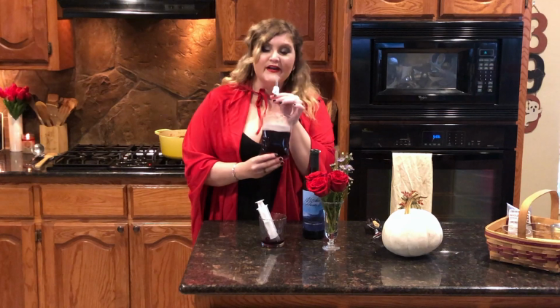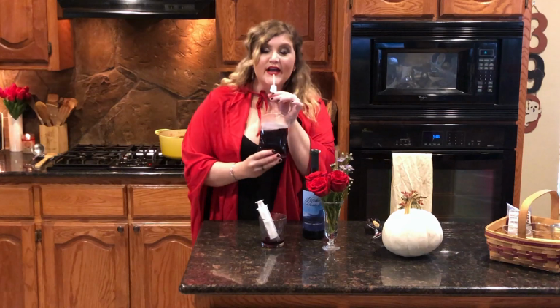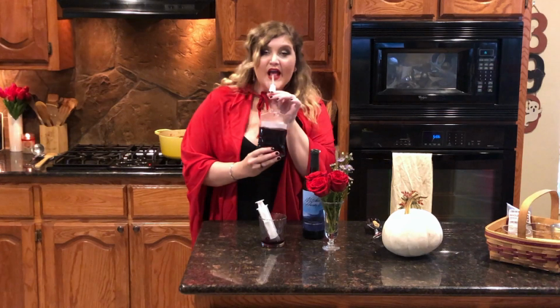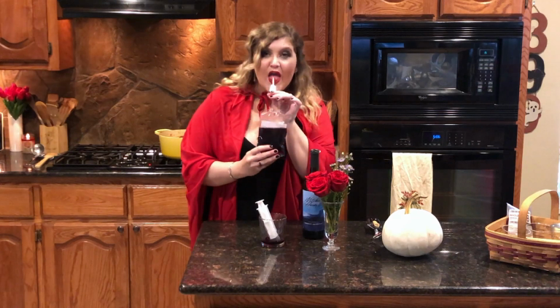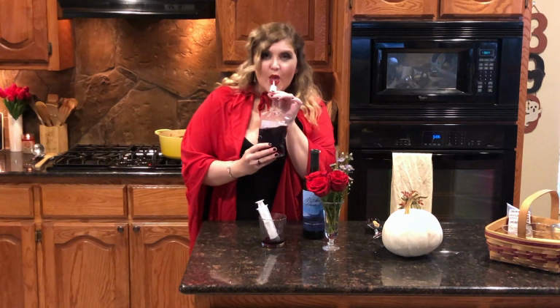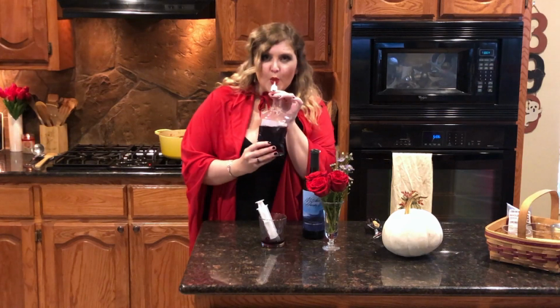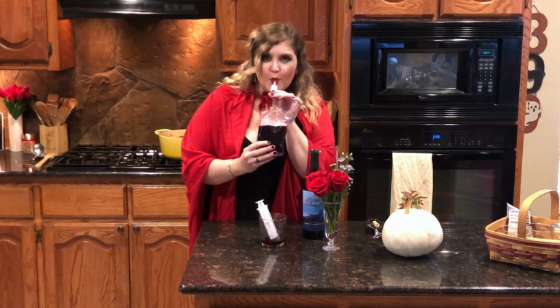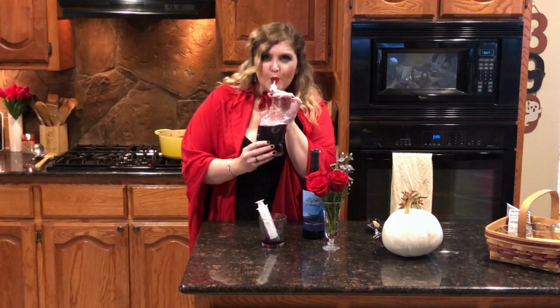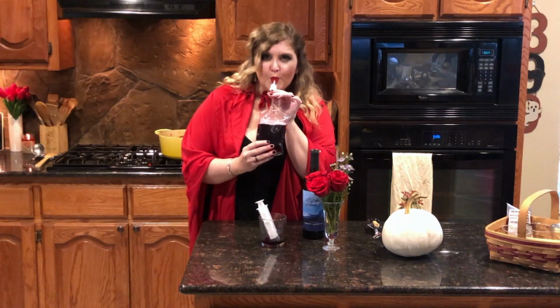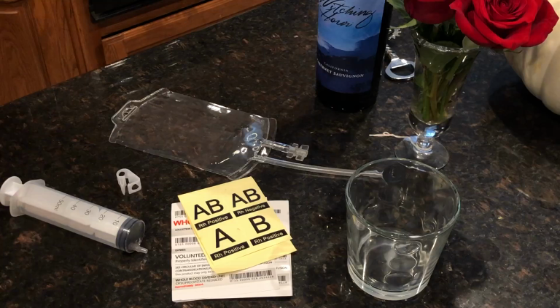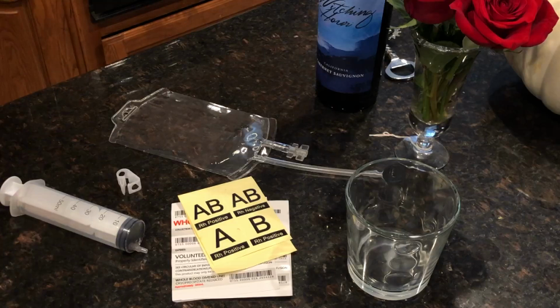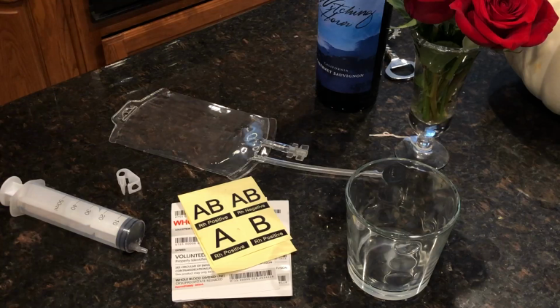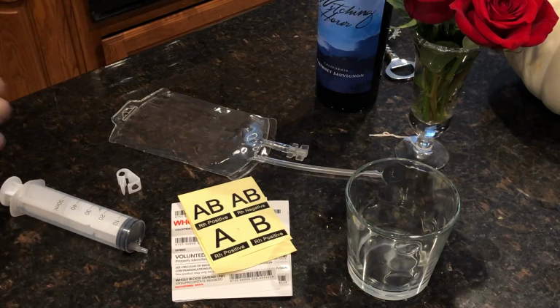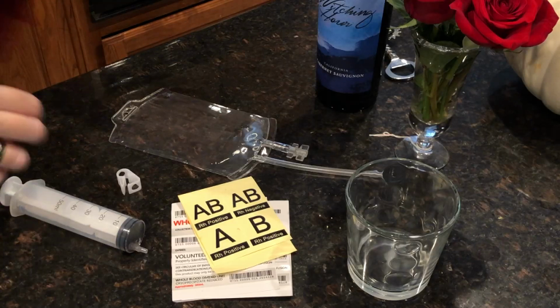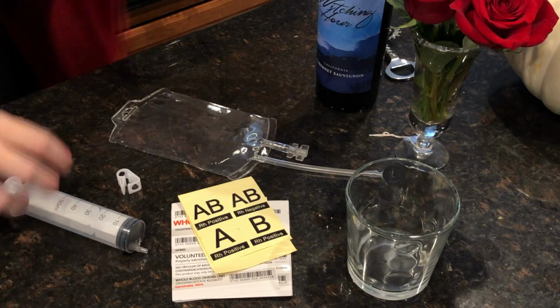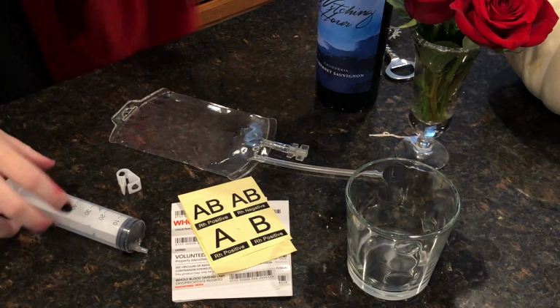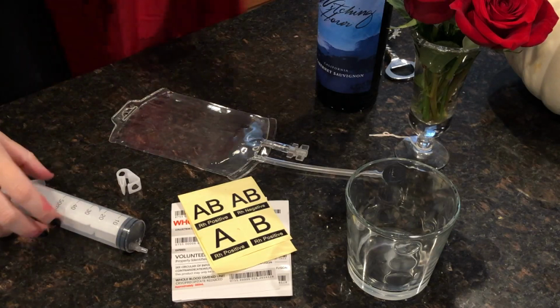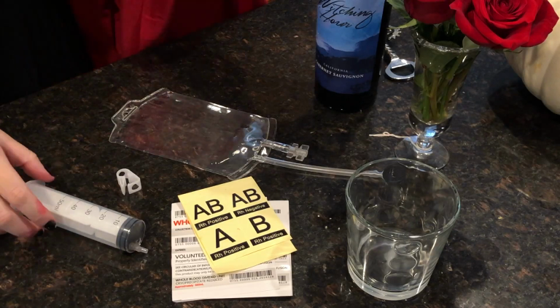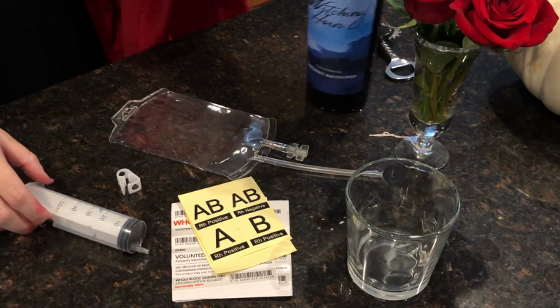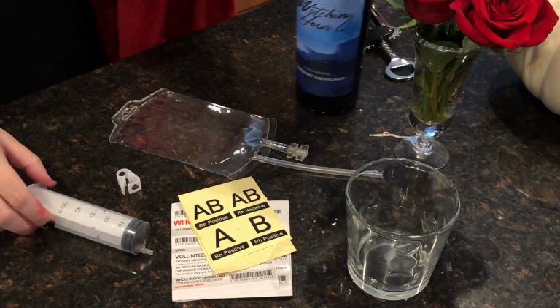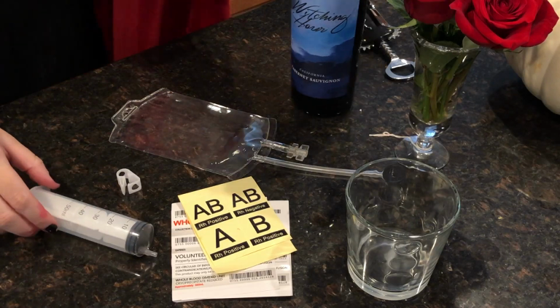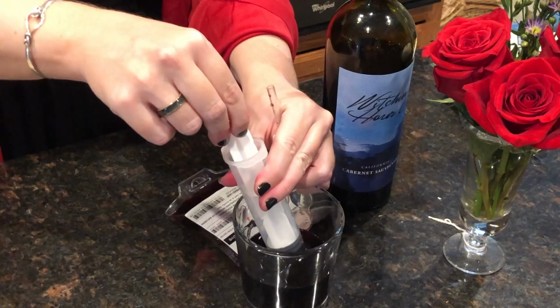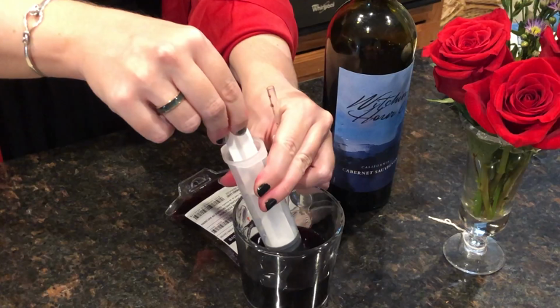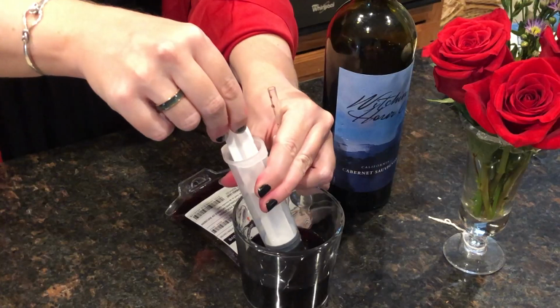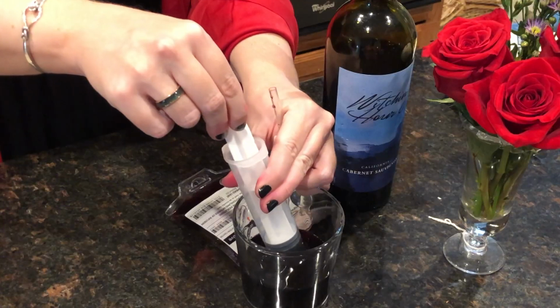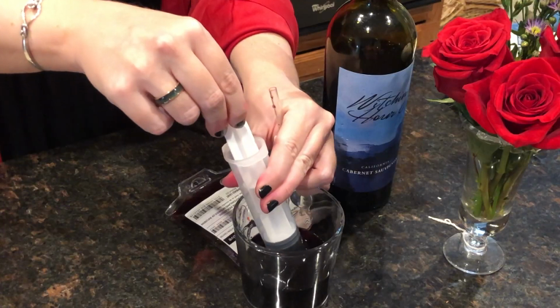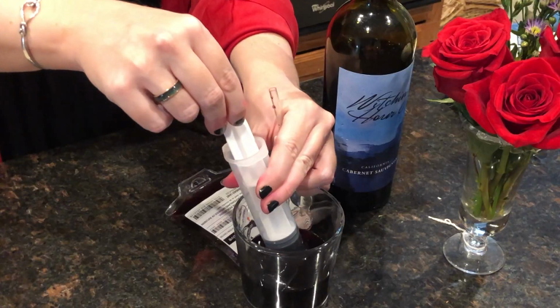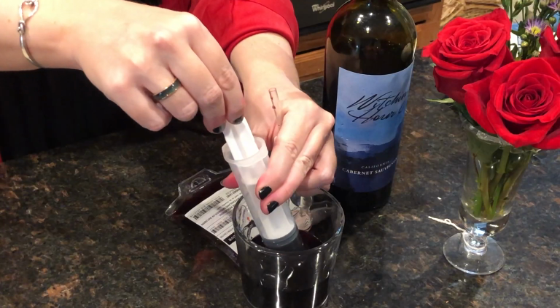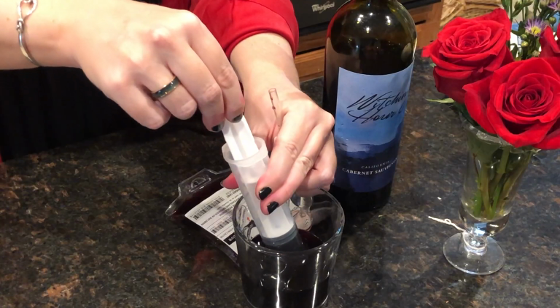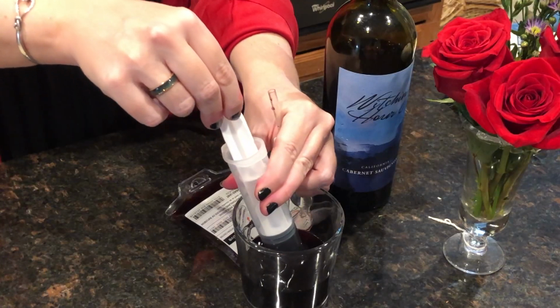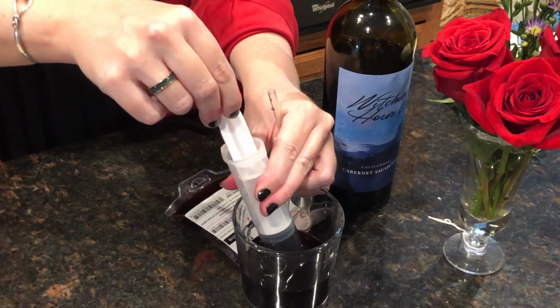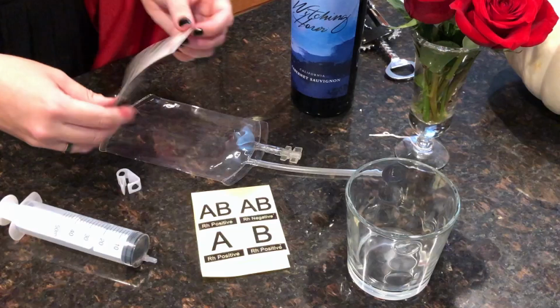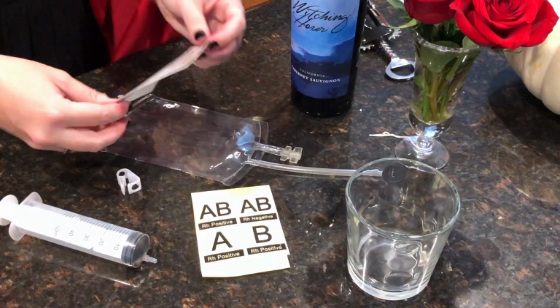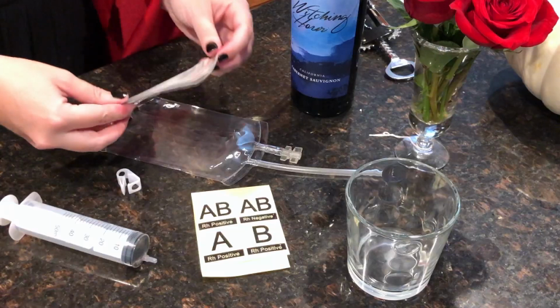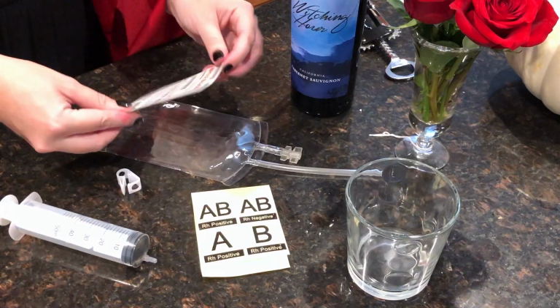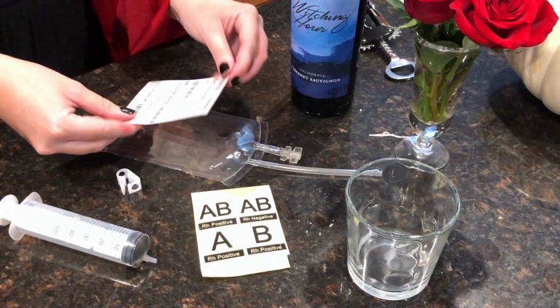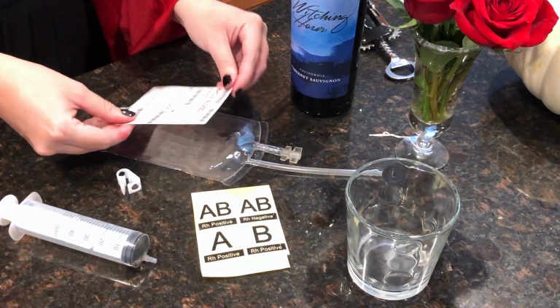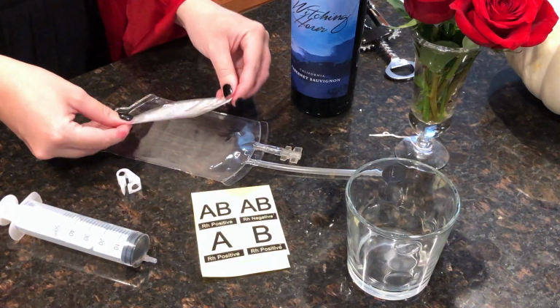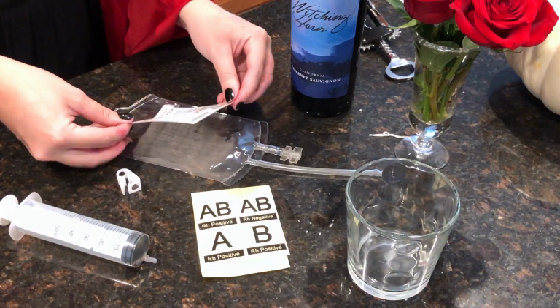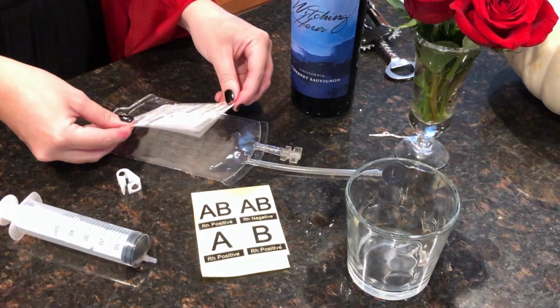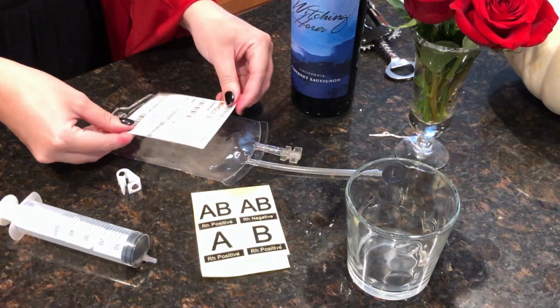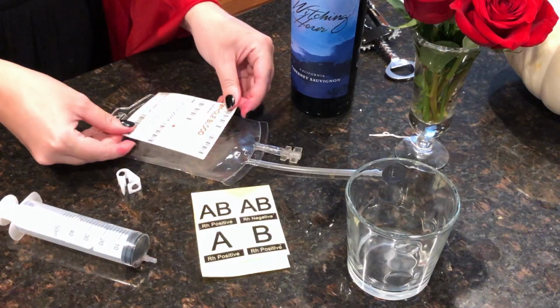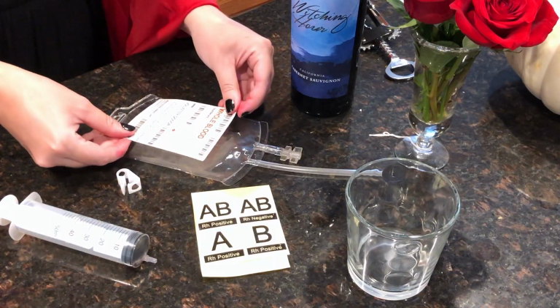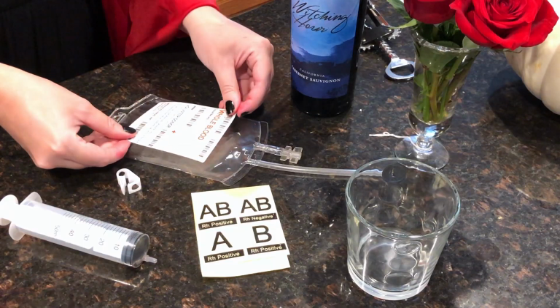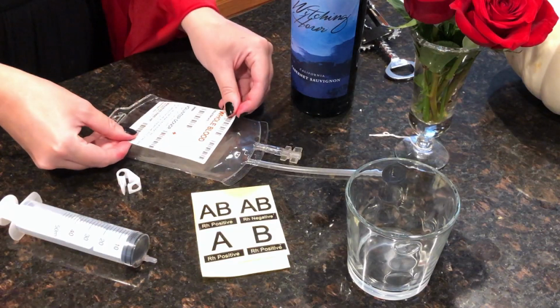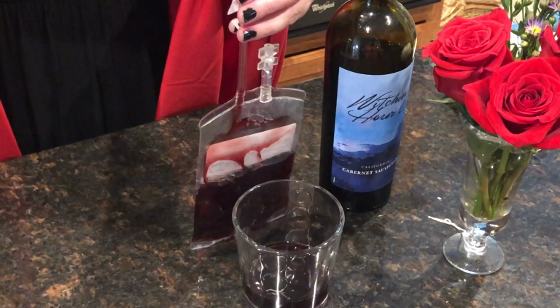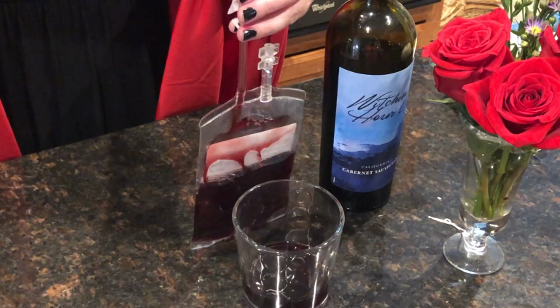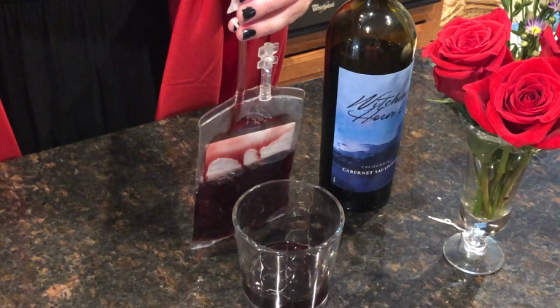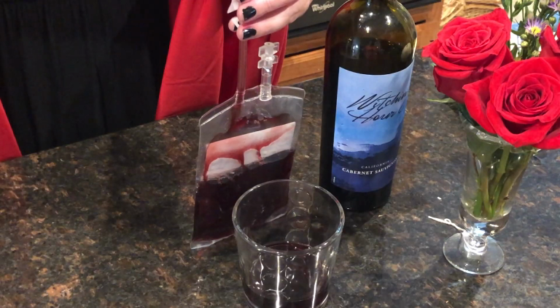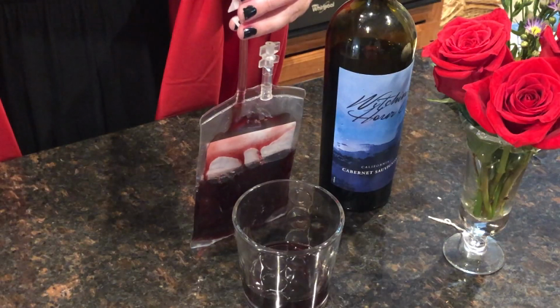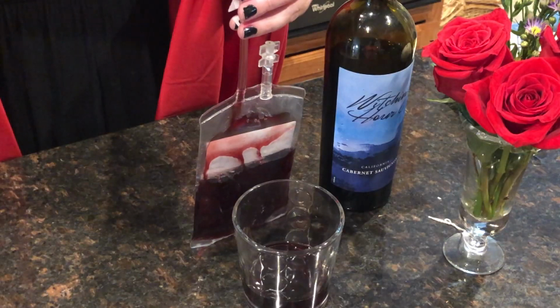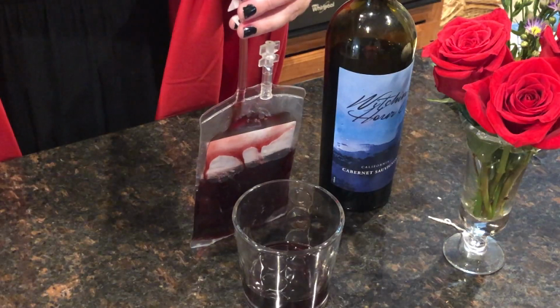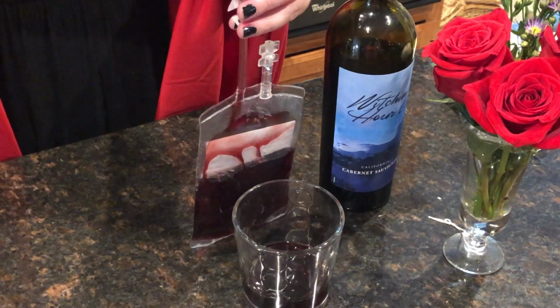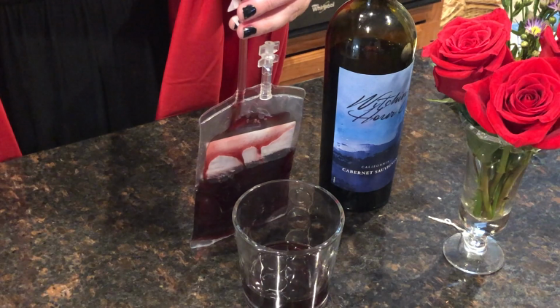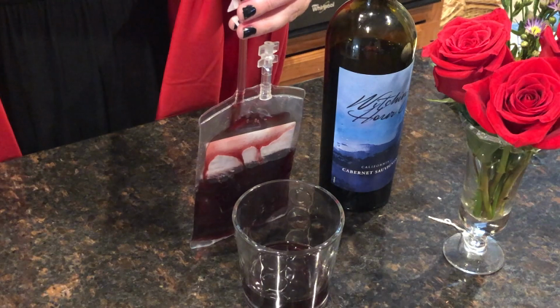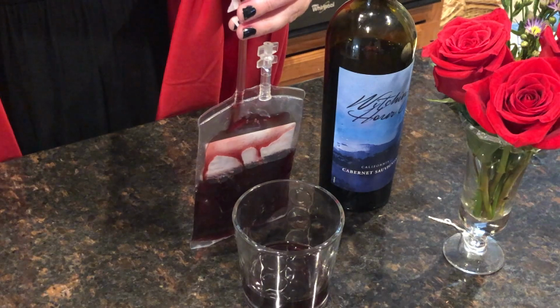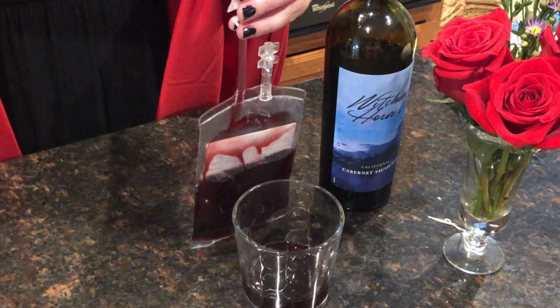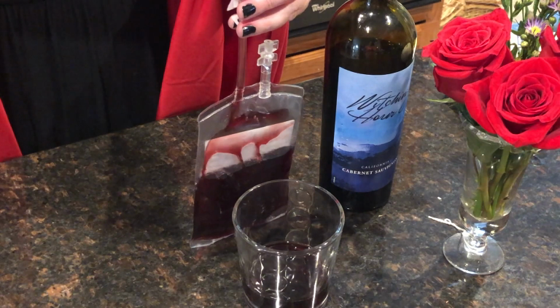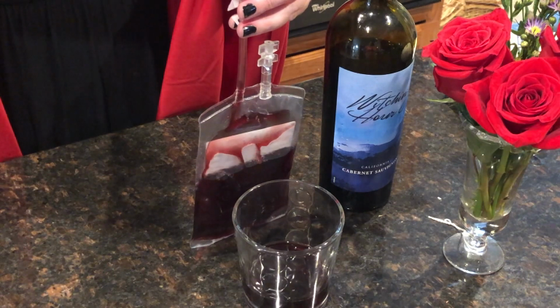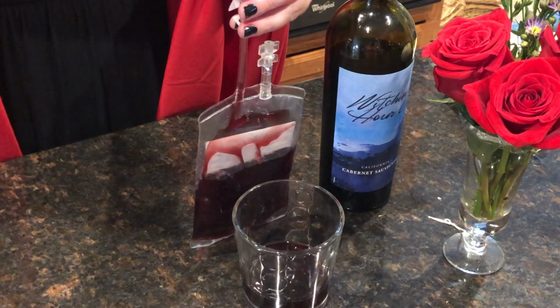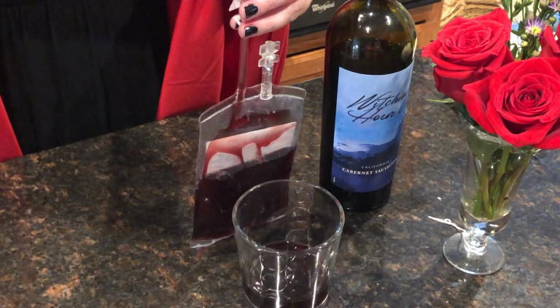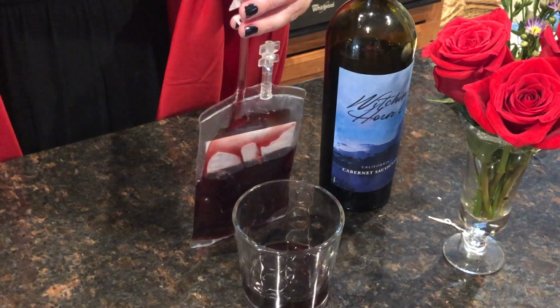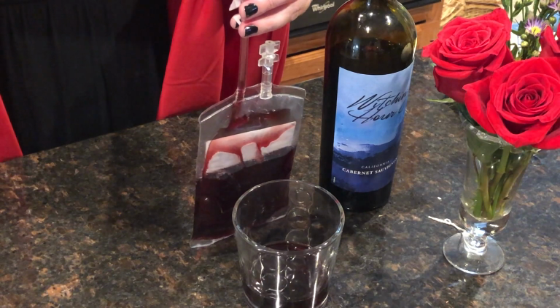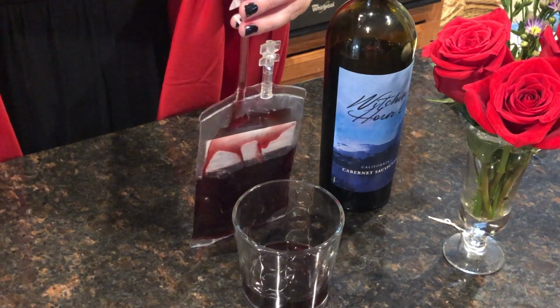Hey guys, today we're going to learn how to fill and use blood bags for a Halloween party, like I did at my vampire dinner party. Let's go!